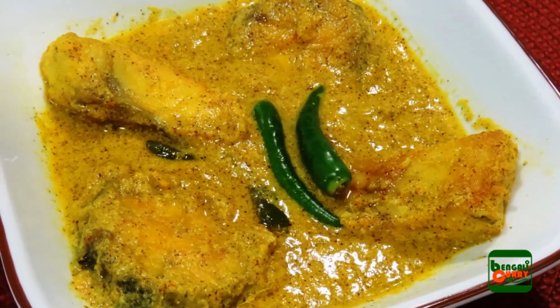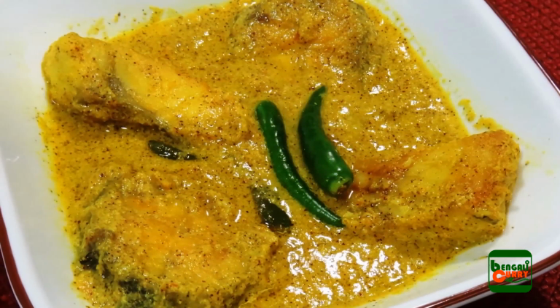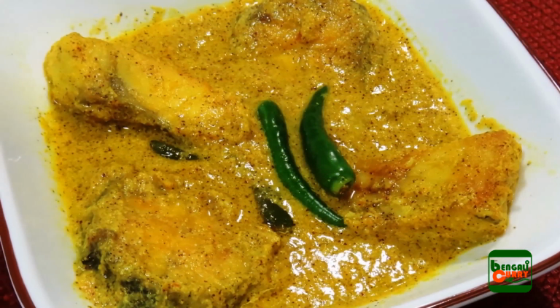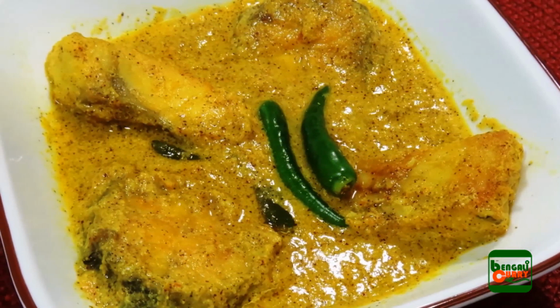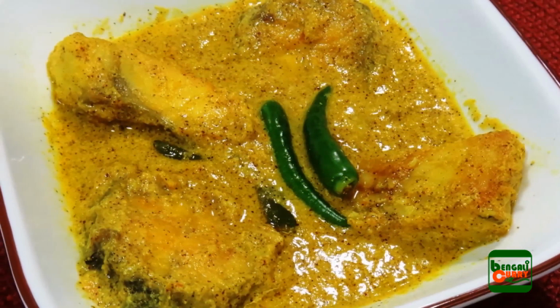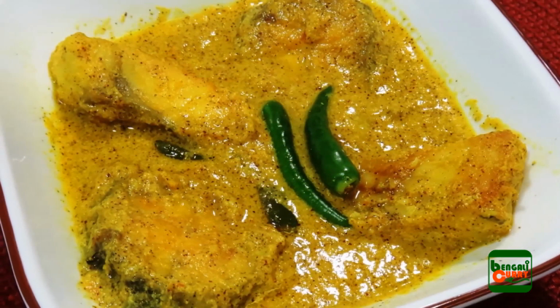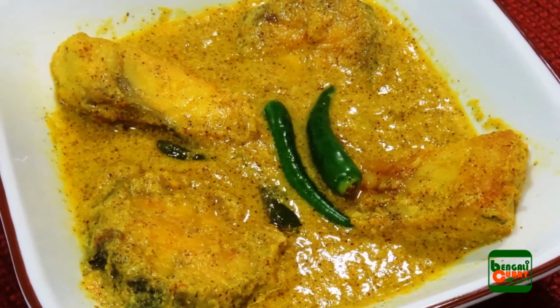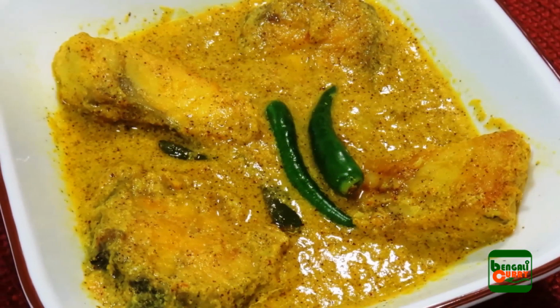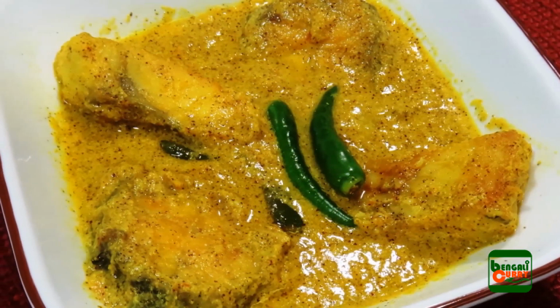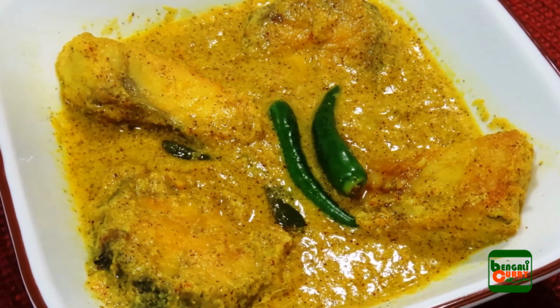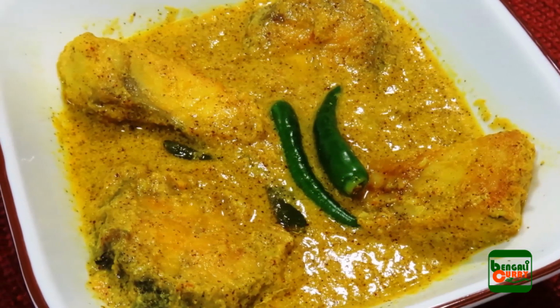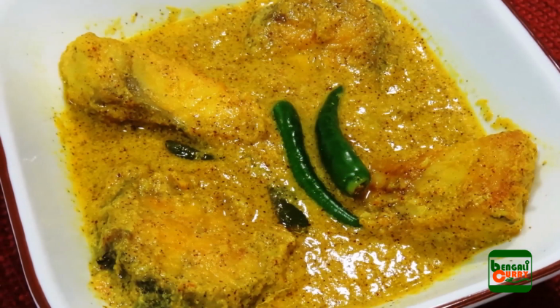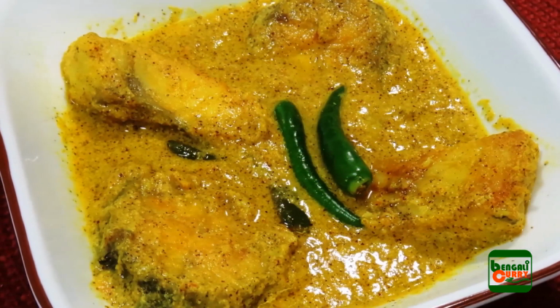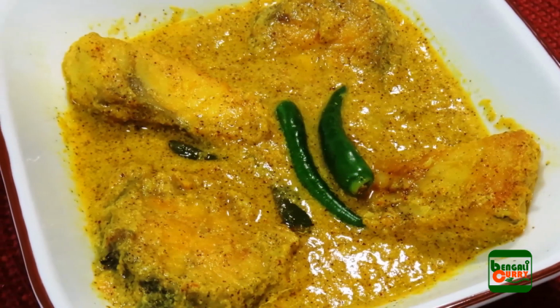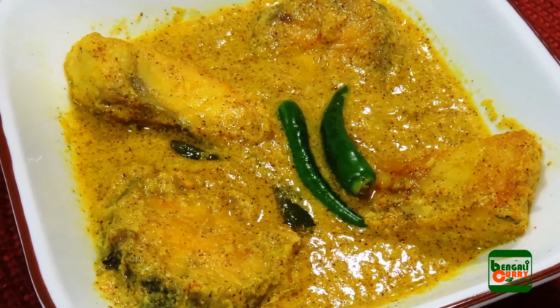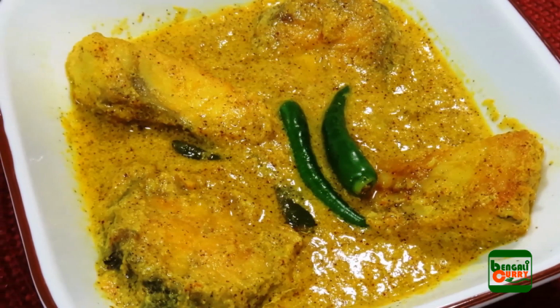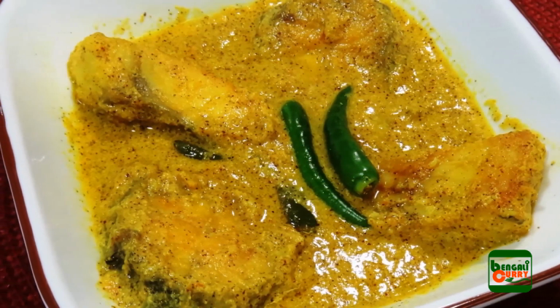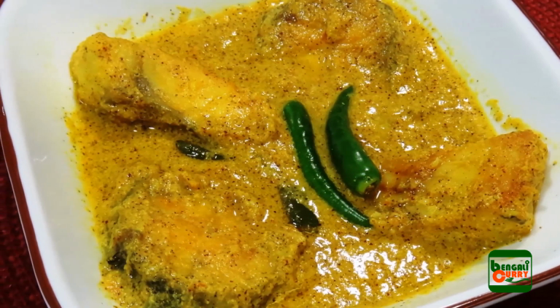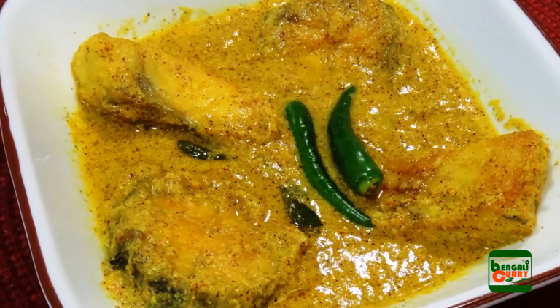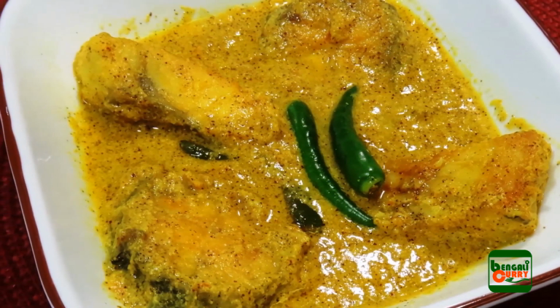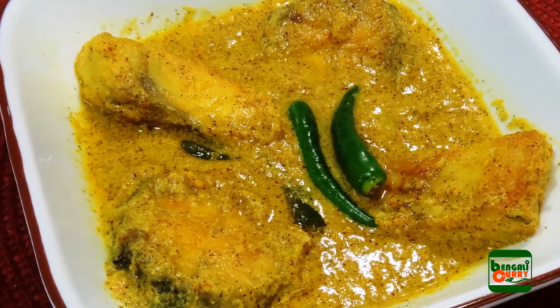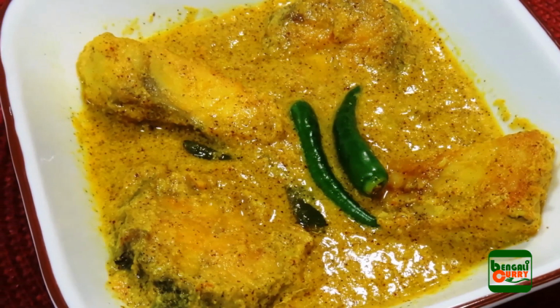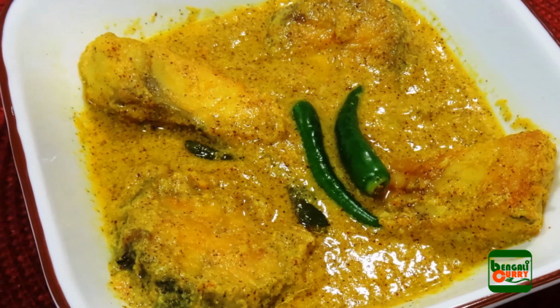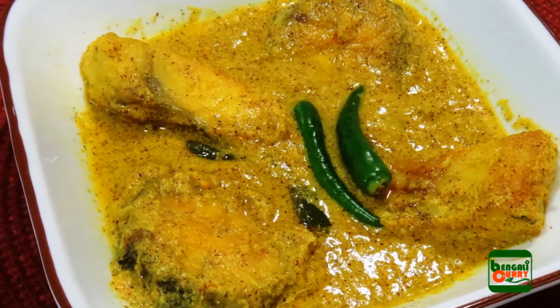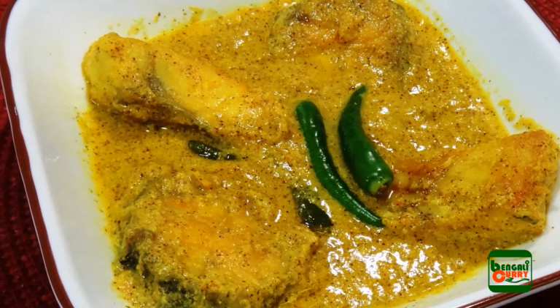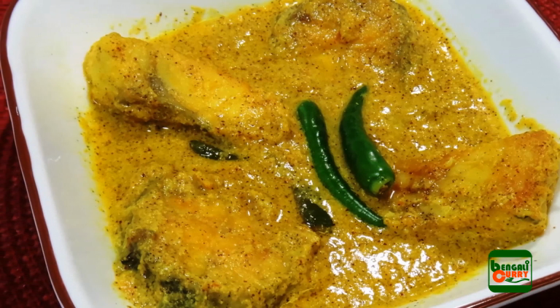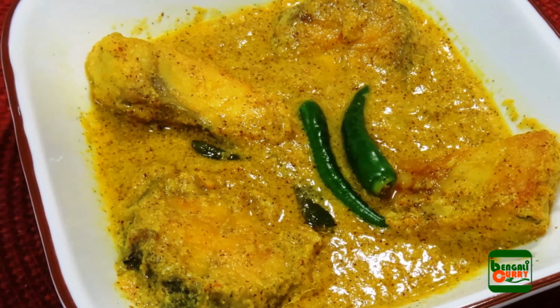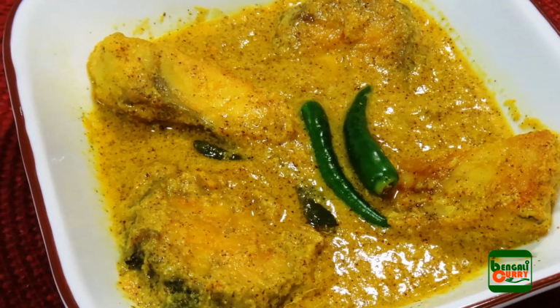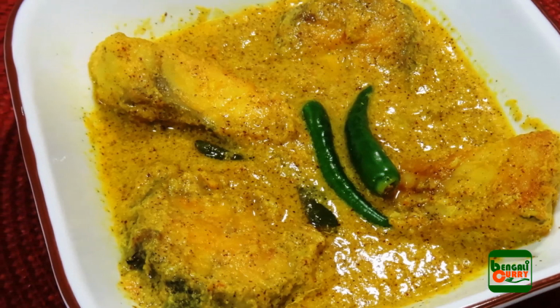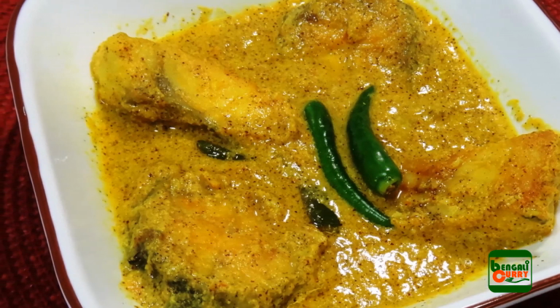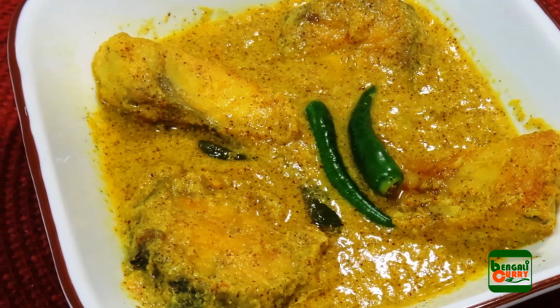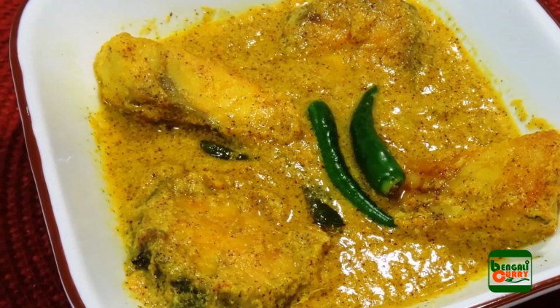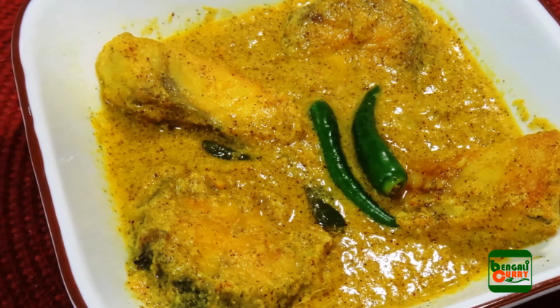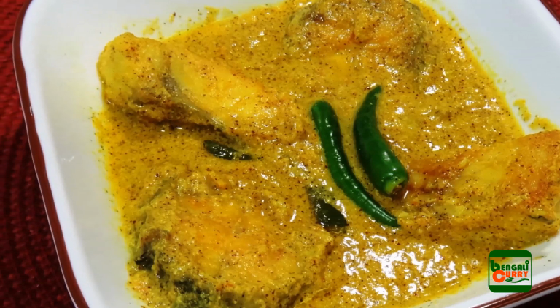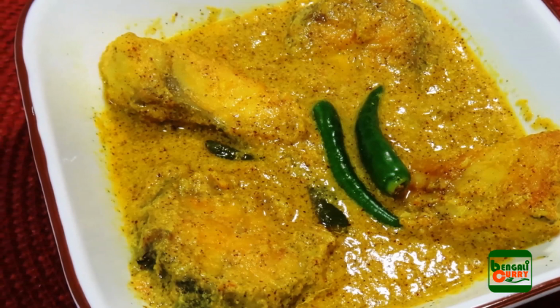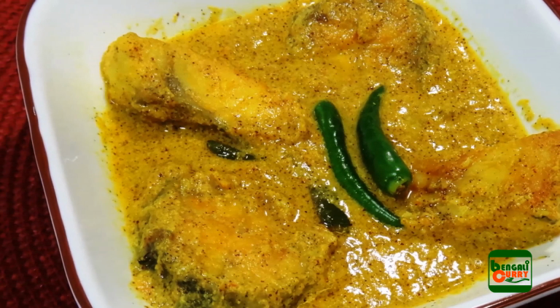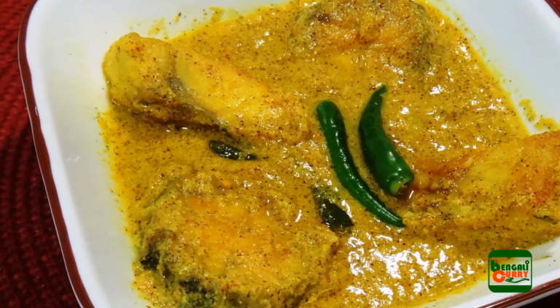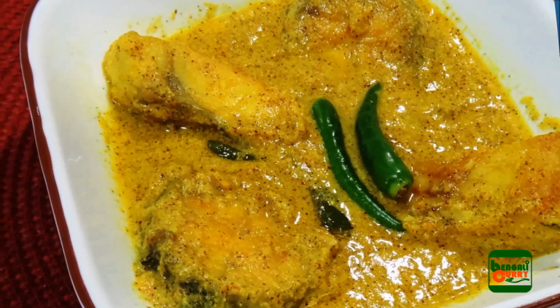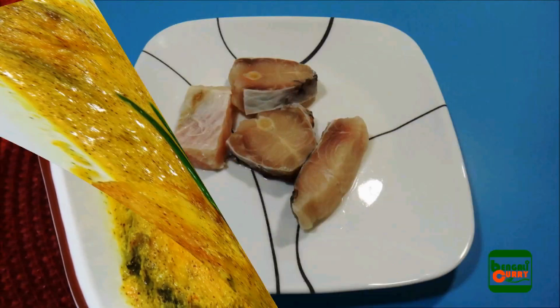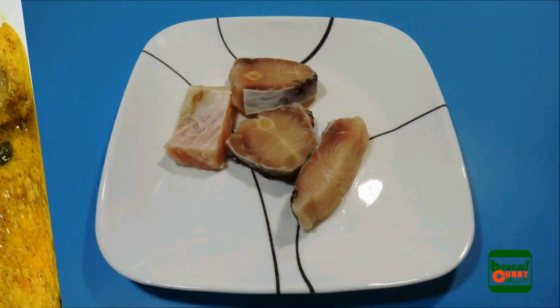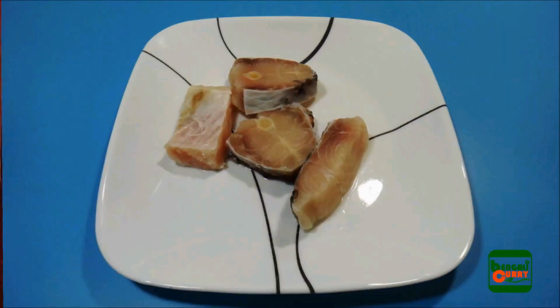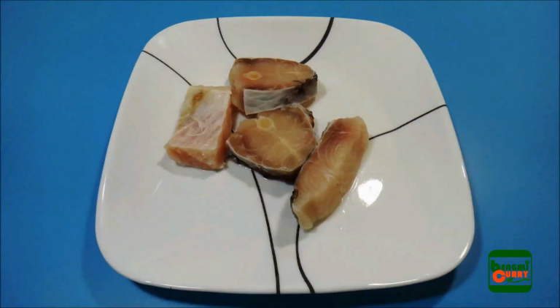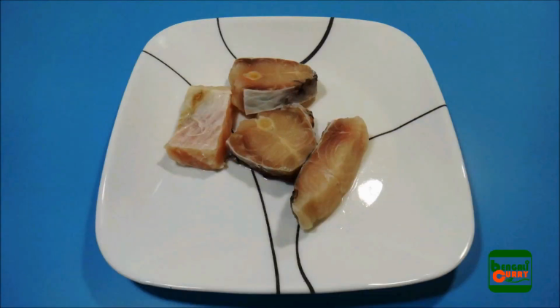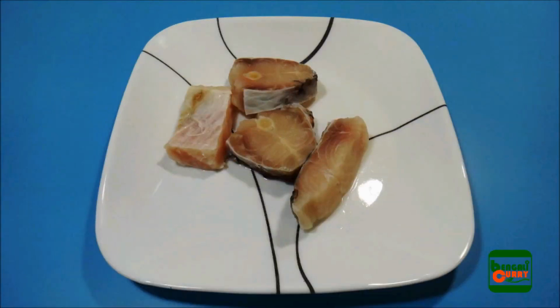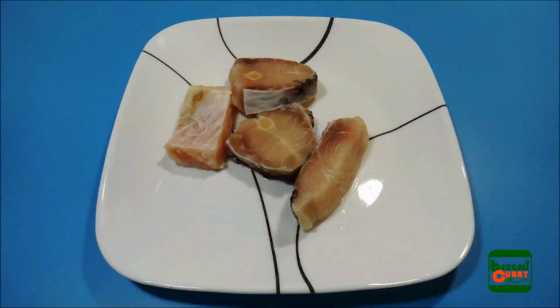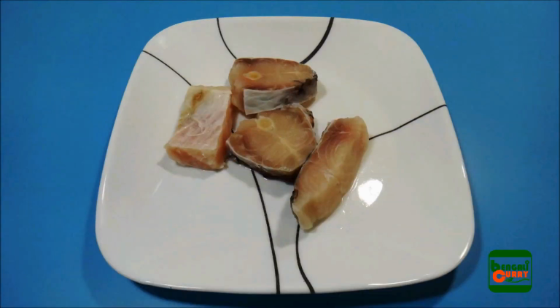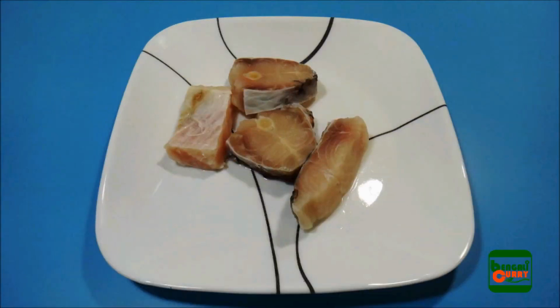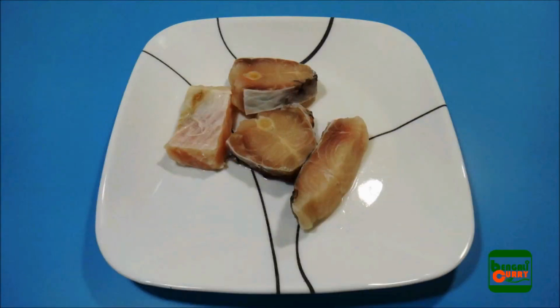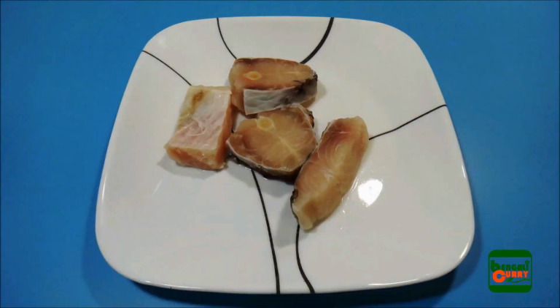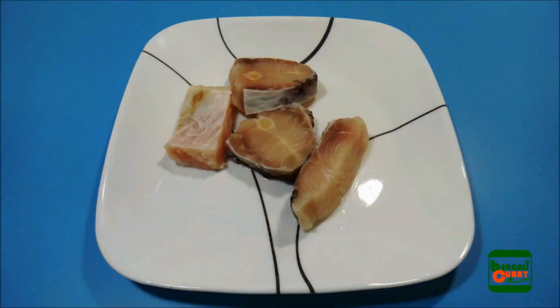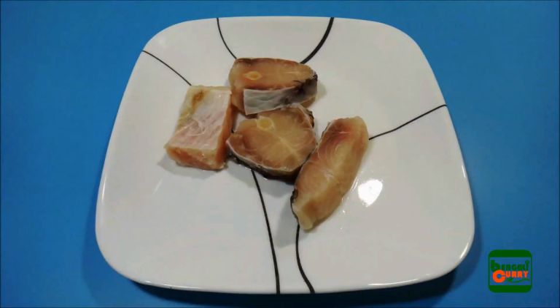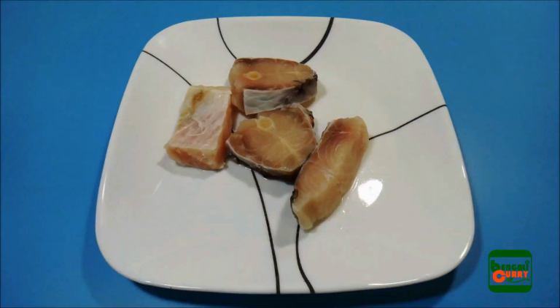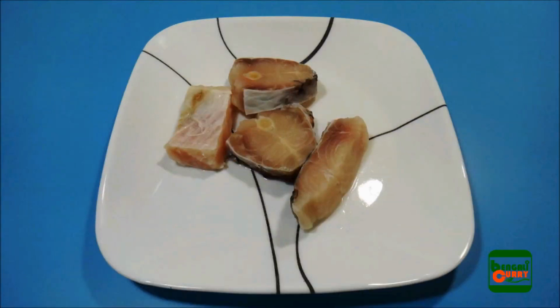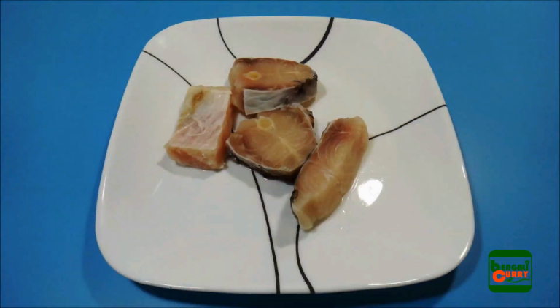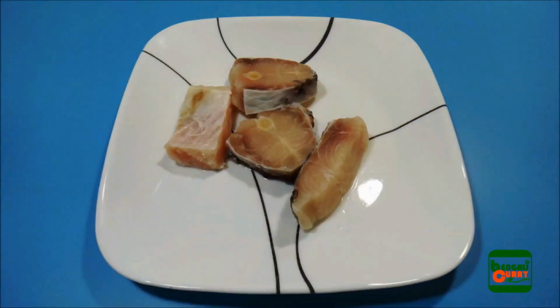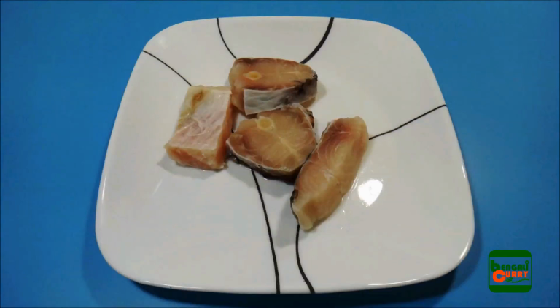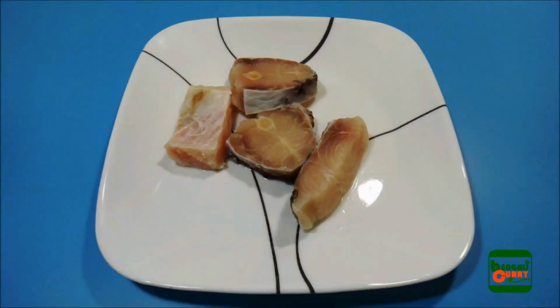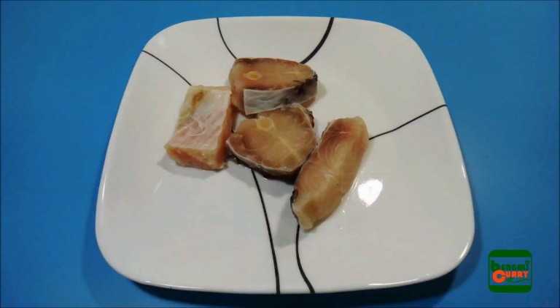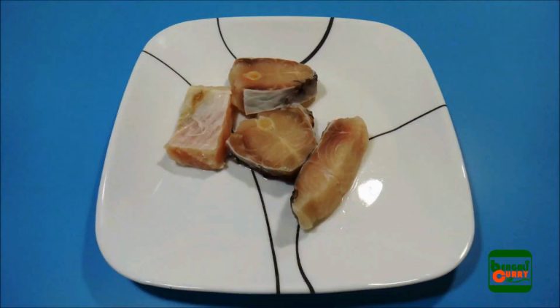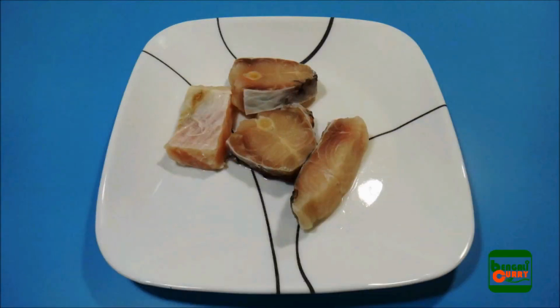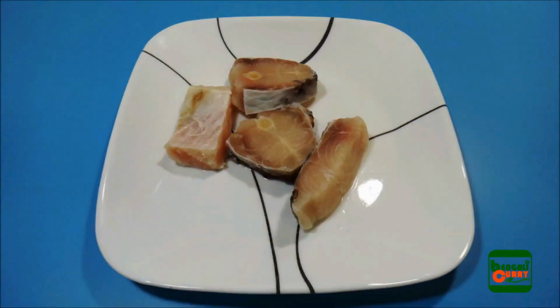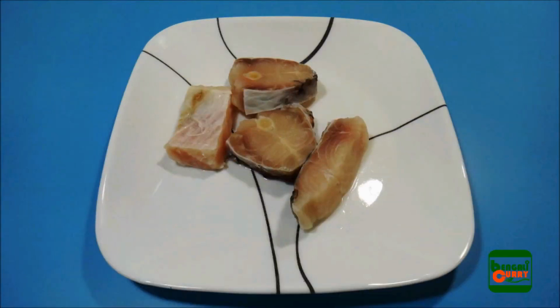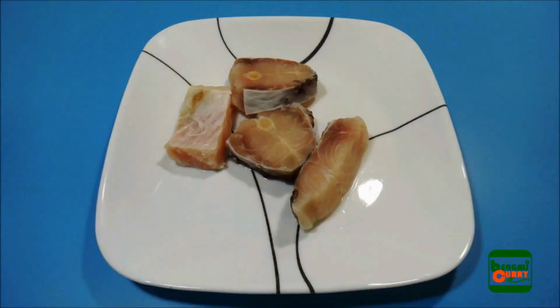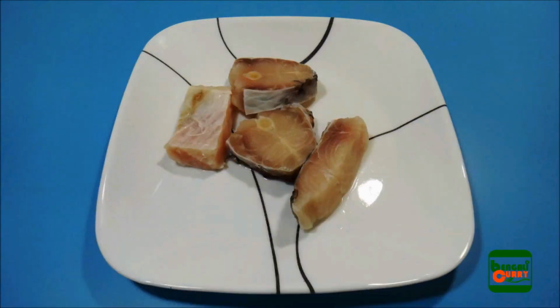This recipe is a good combination with any kind of steamed rice. Let's have a look at the ingredients we need for this.